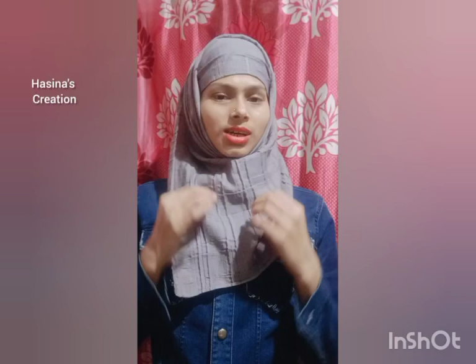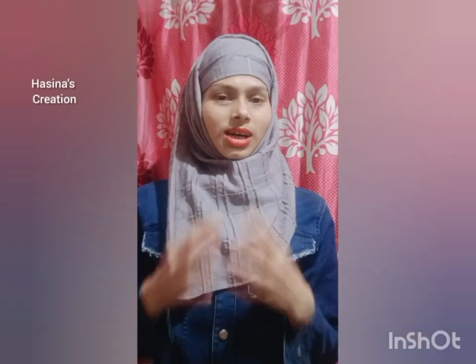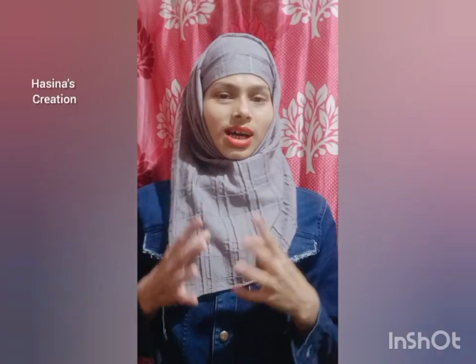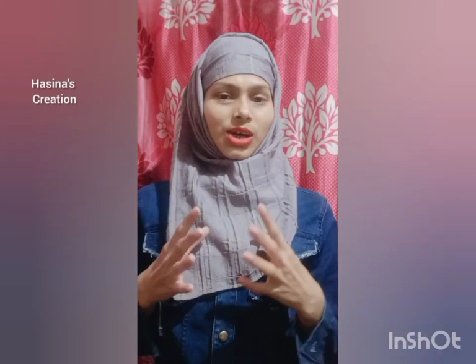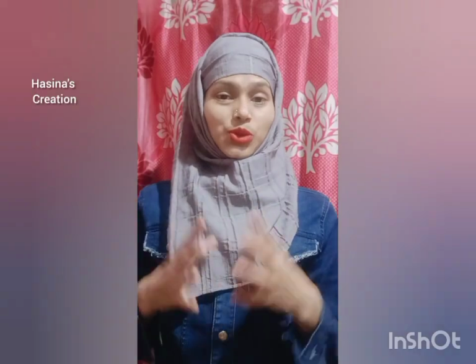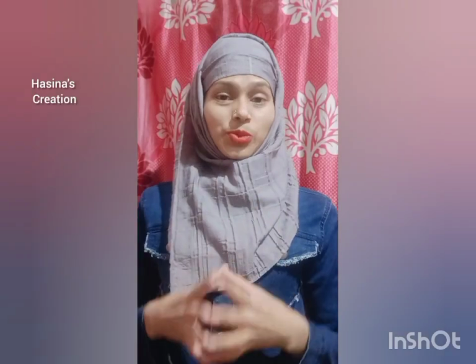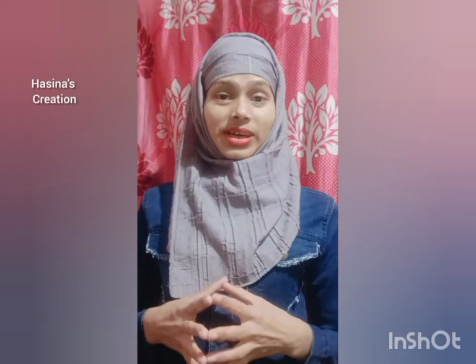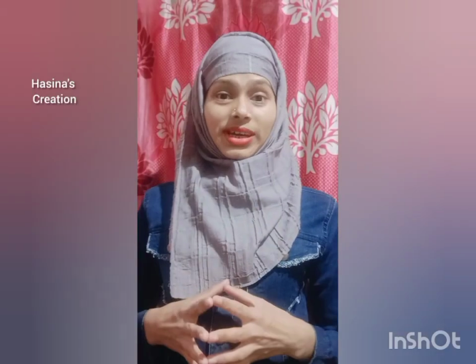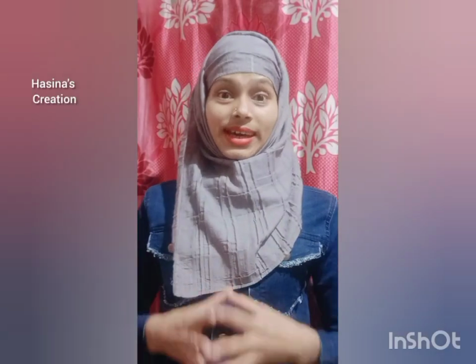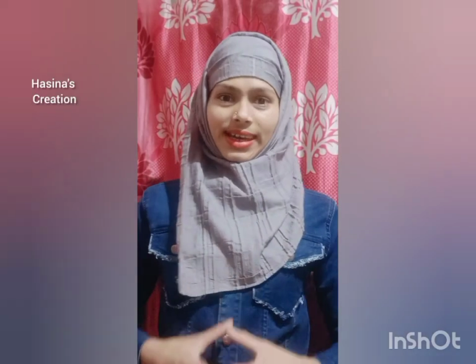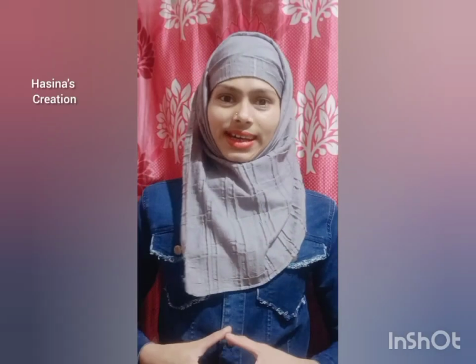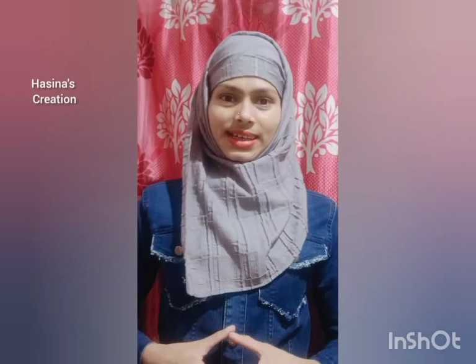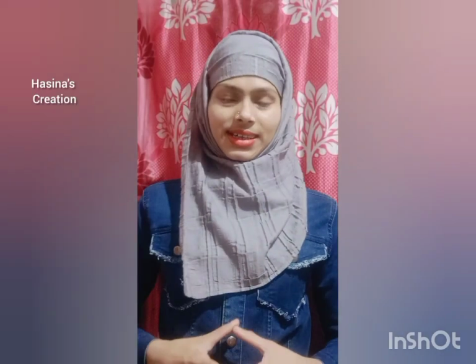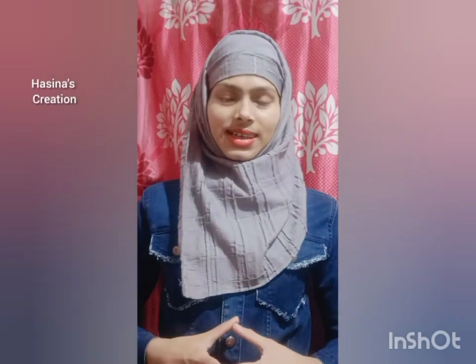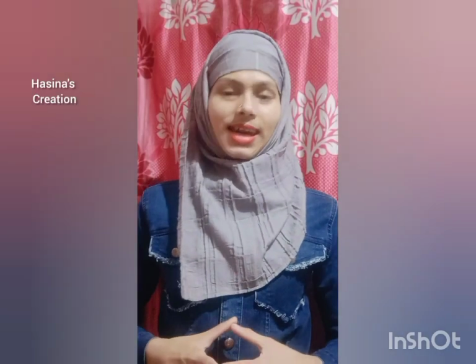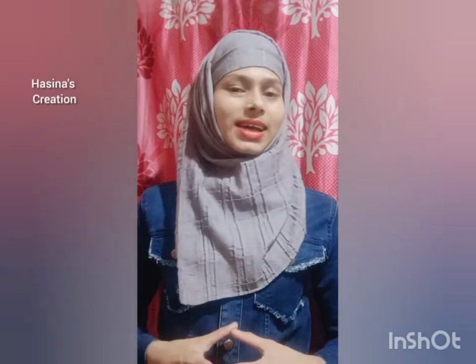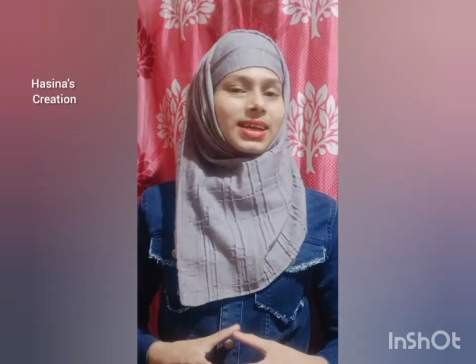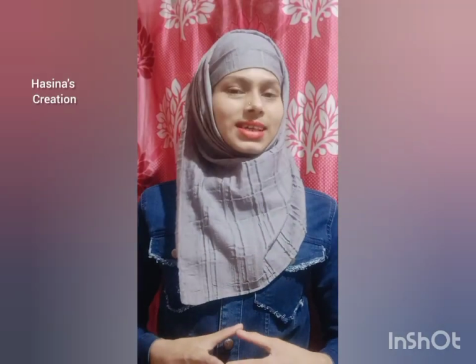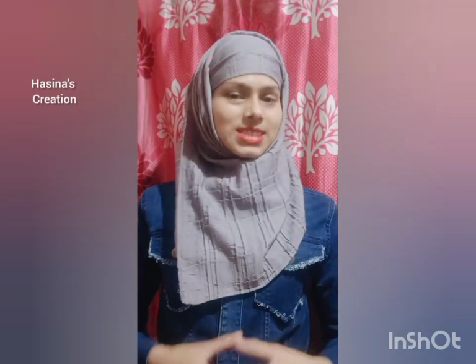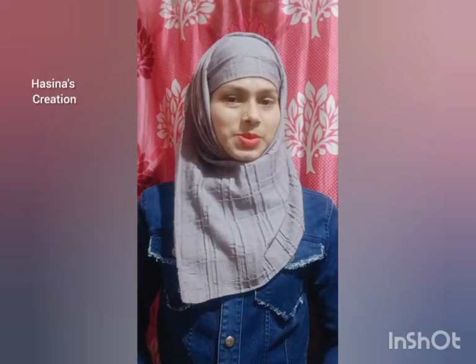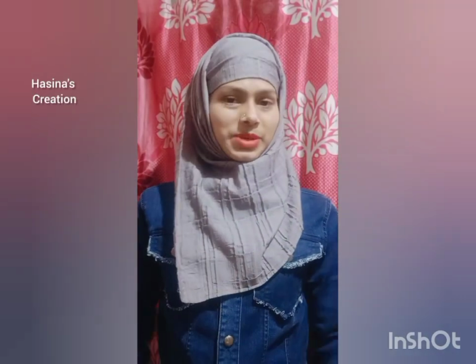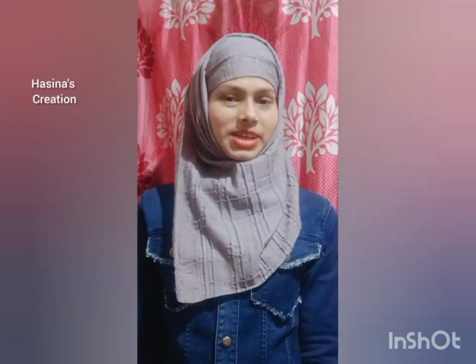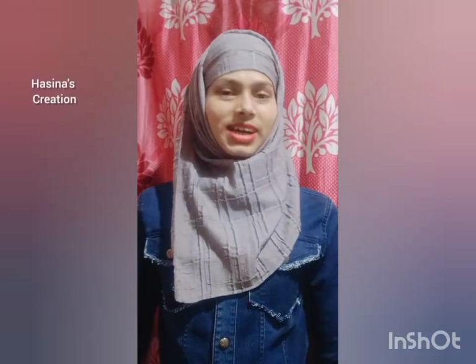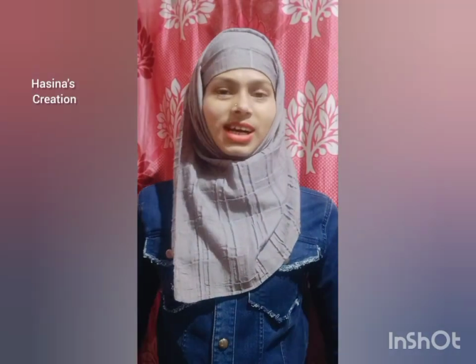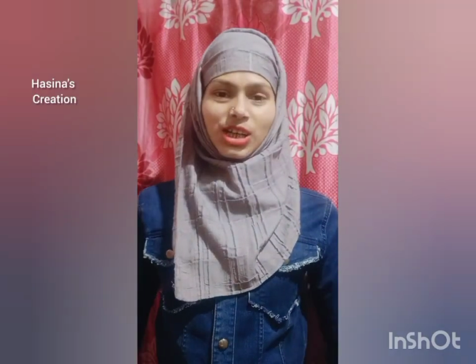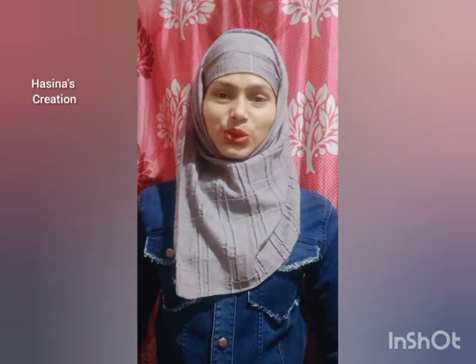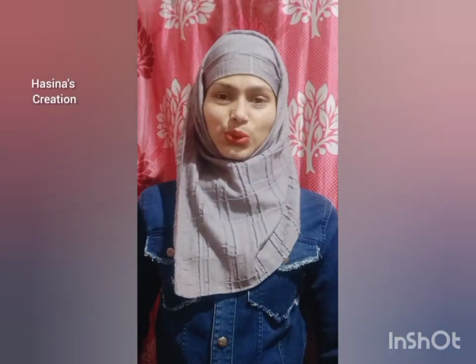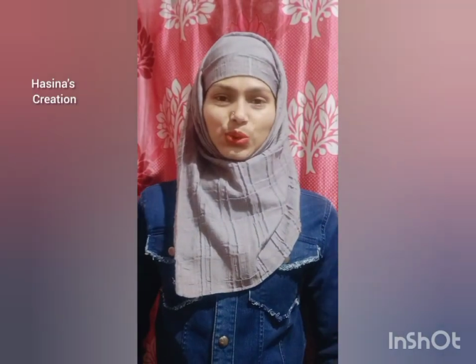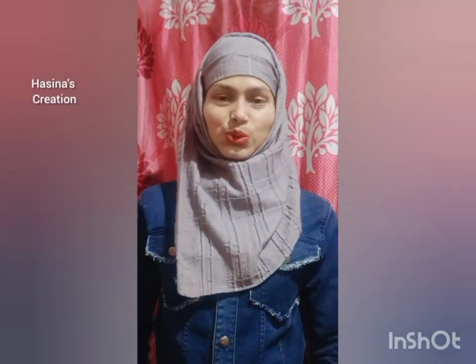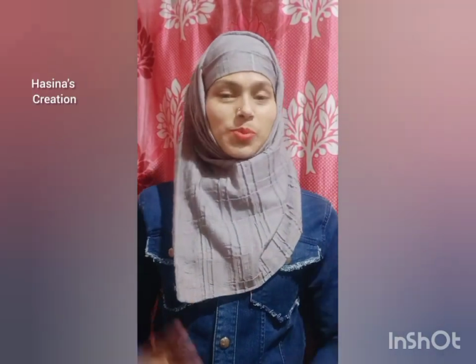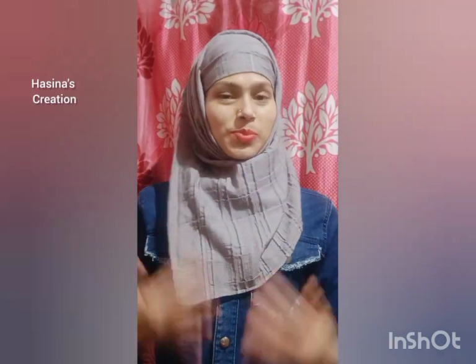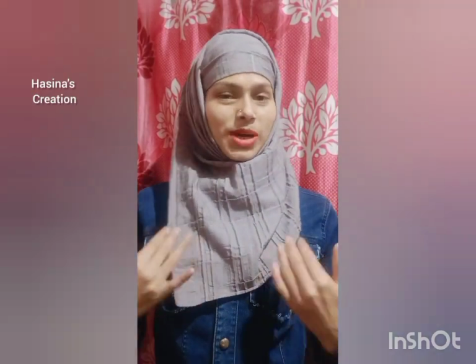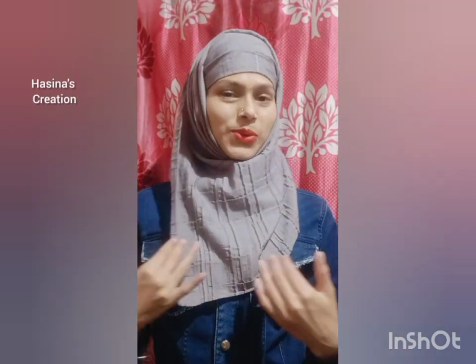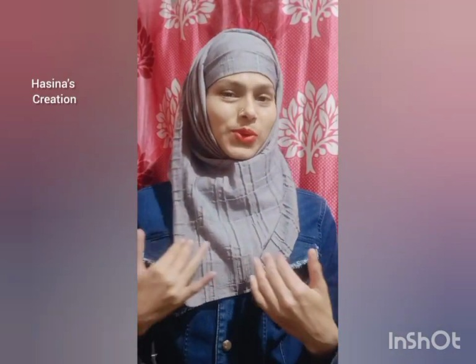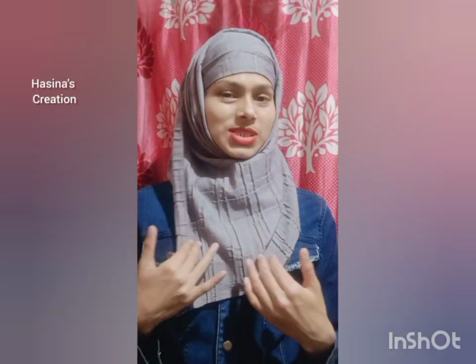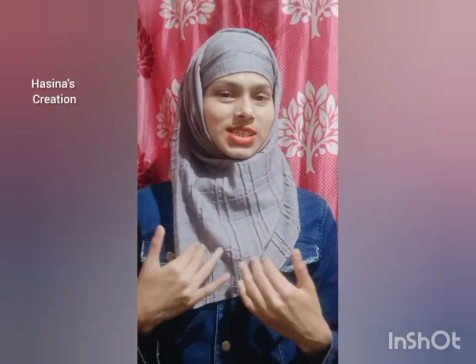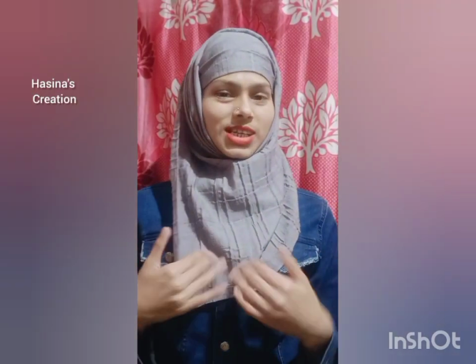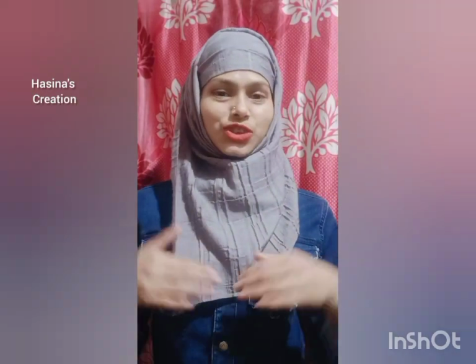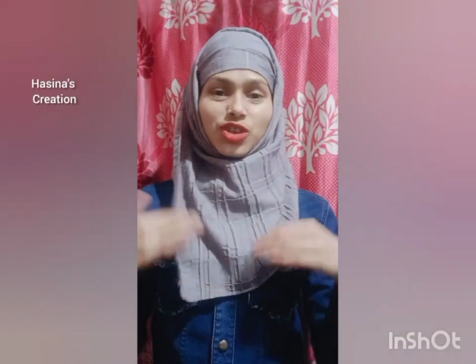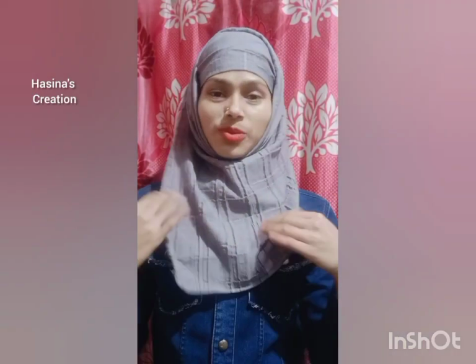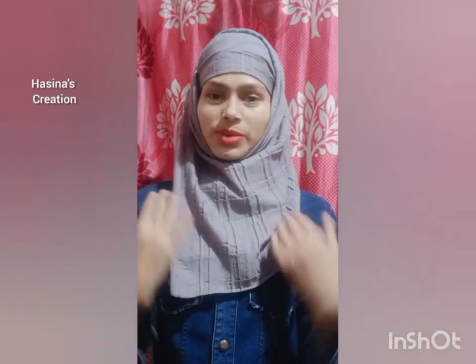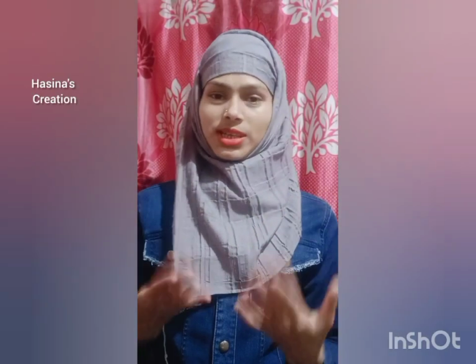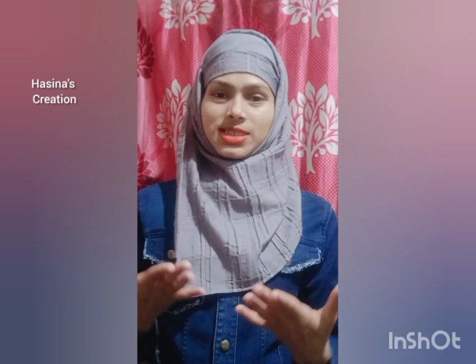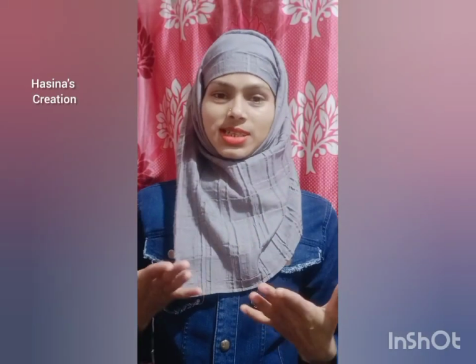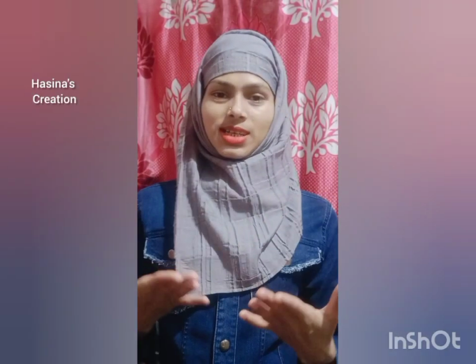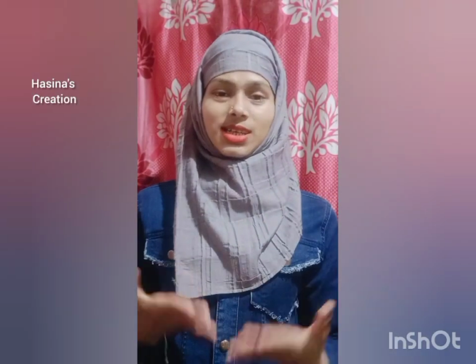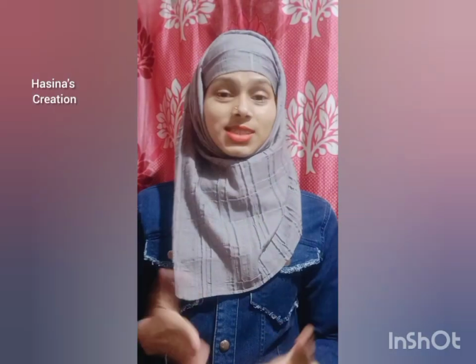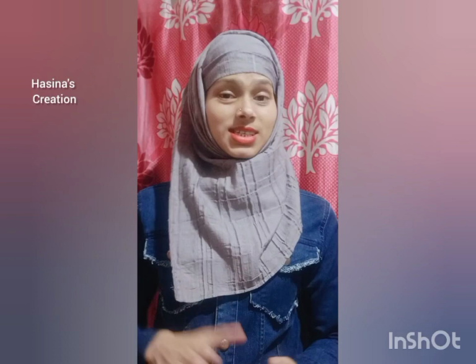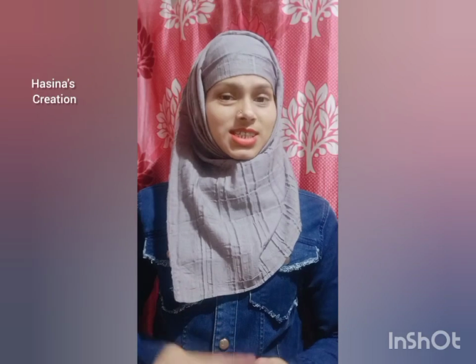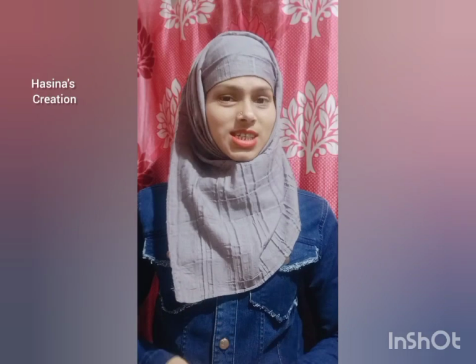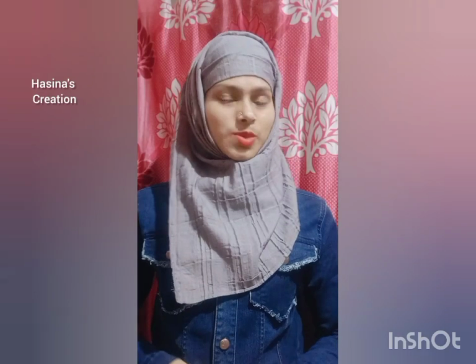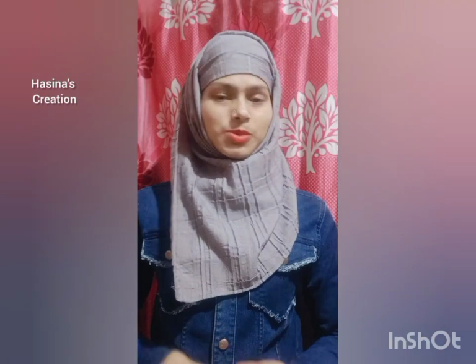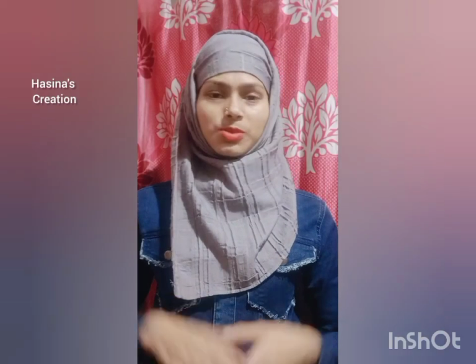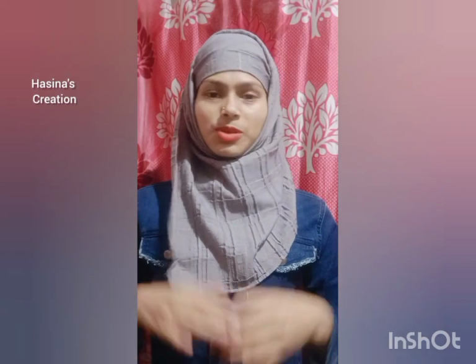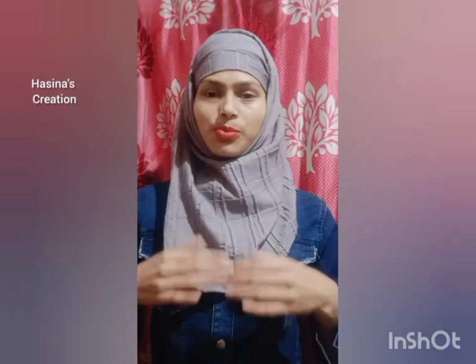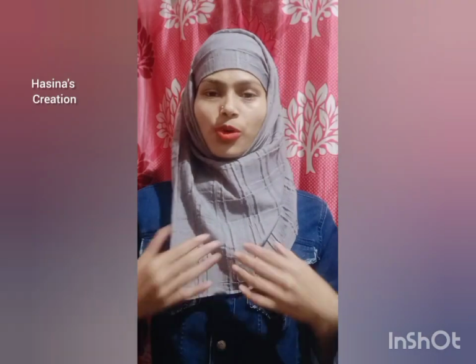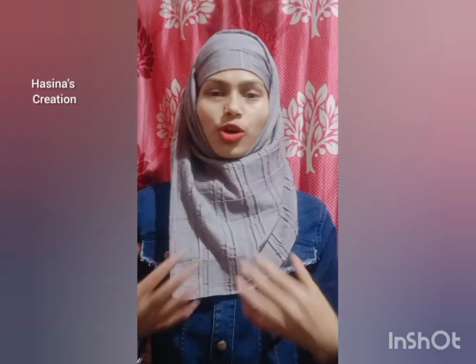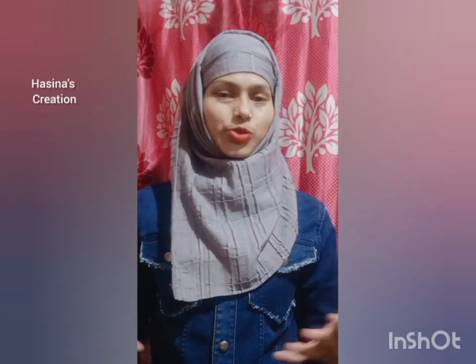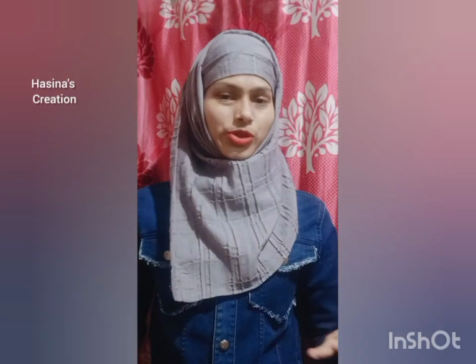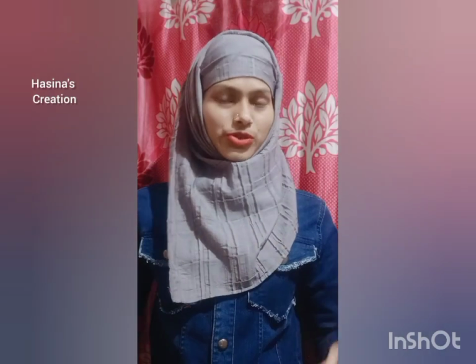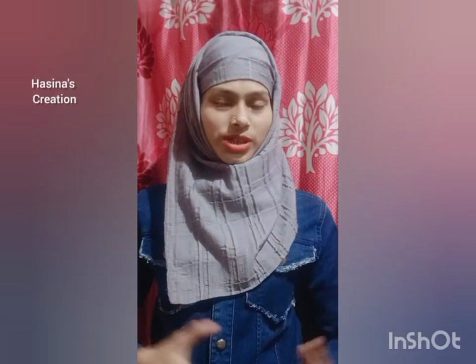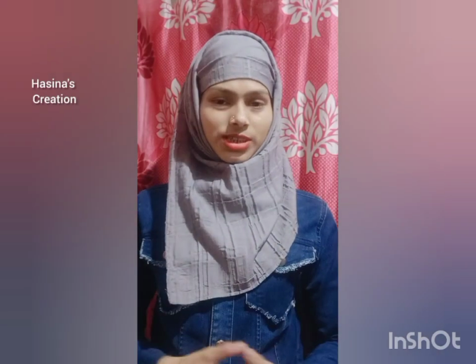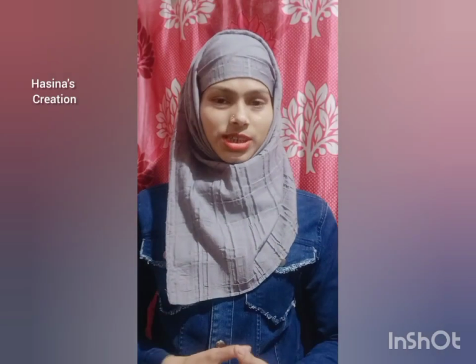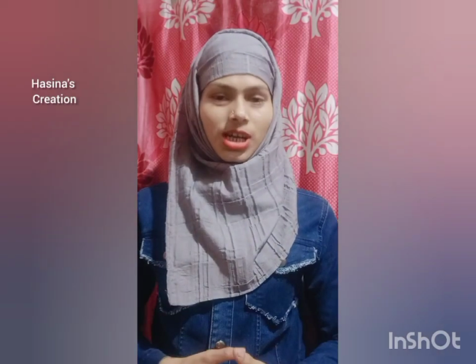How to make an anklet? Hello friends, I am Haseena Khatran and my channel is Haseena's Kaisanam. I really like this video.